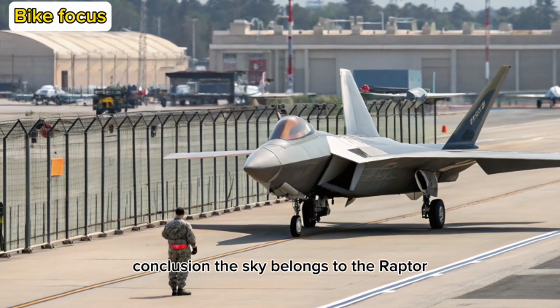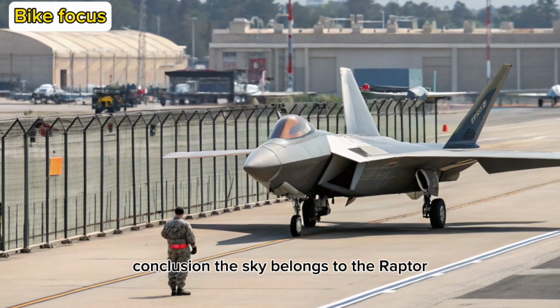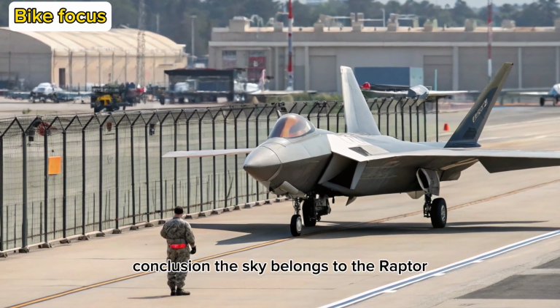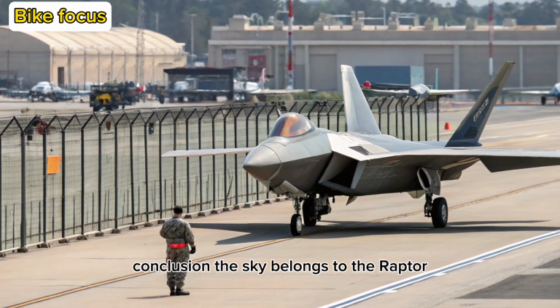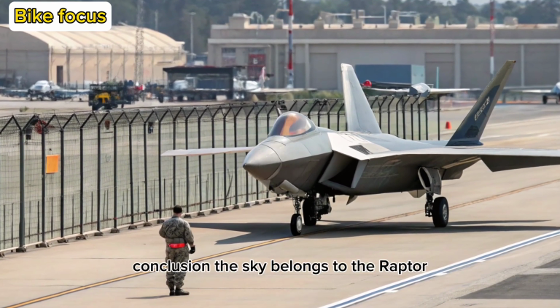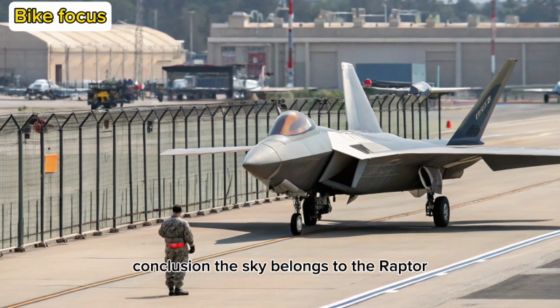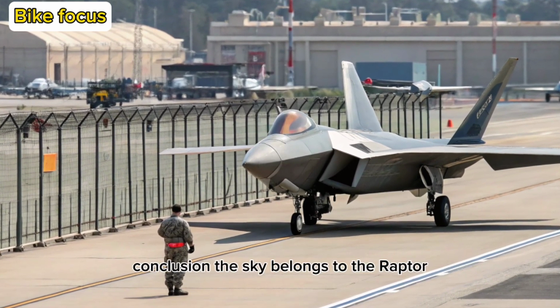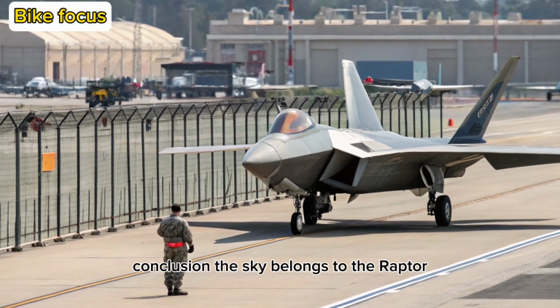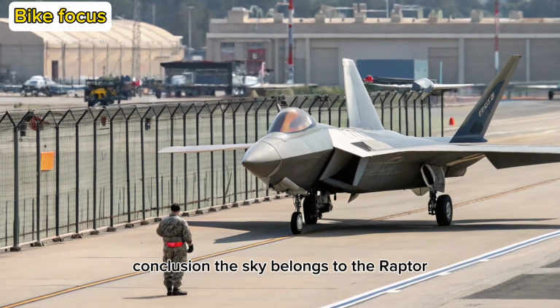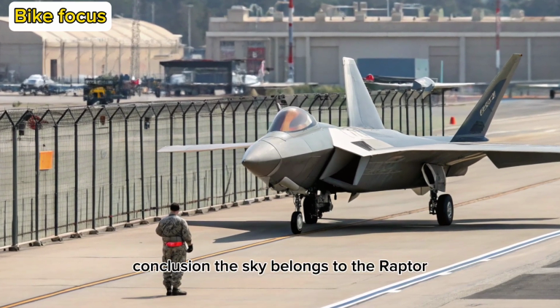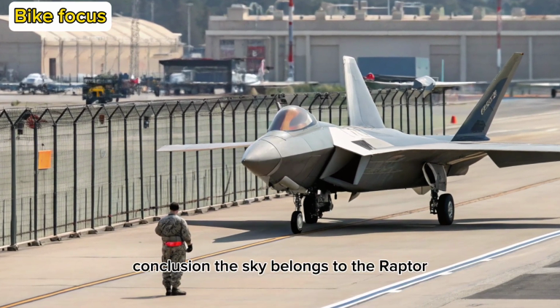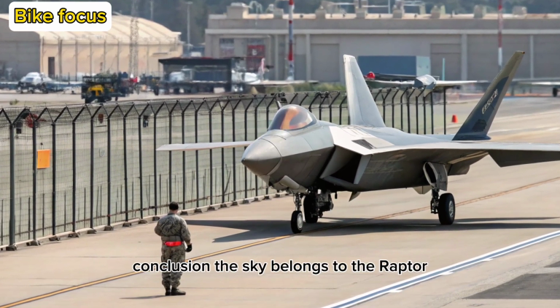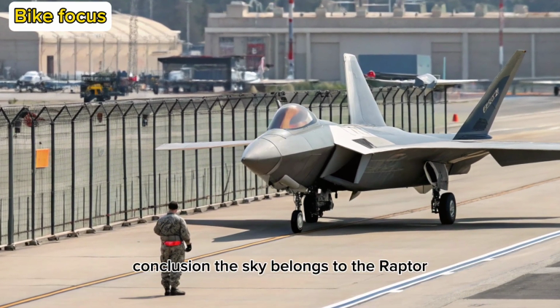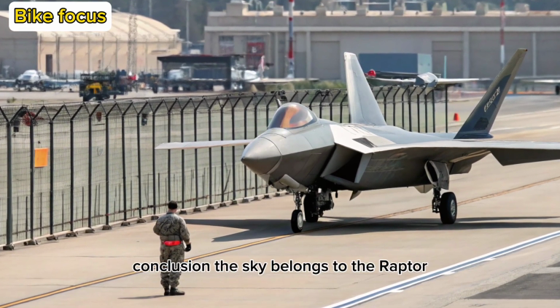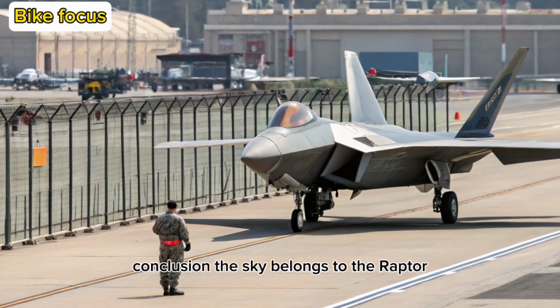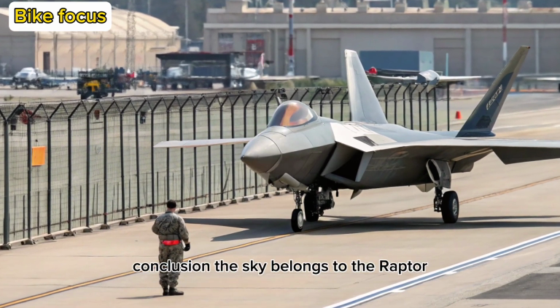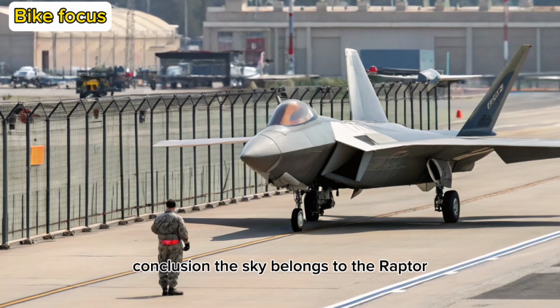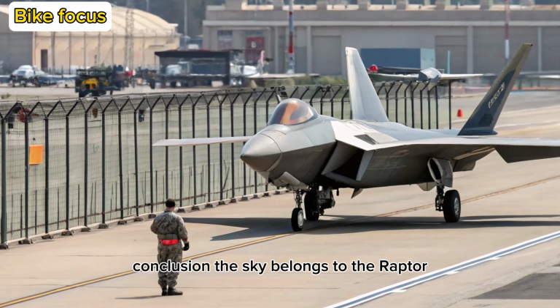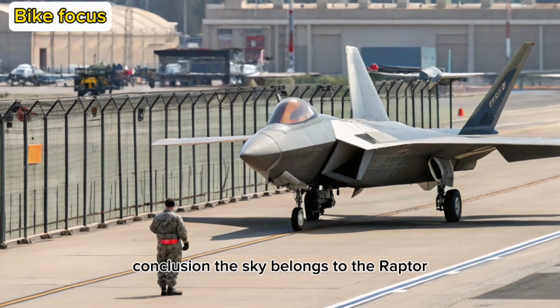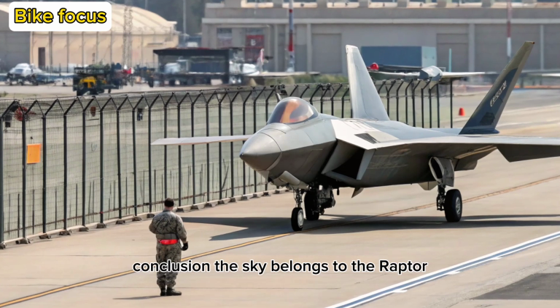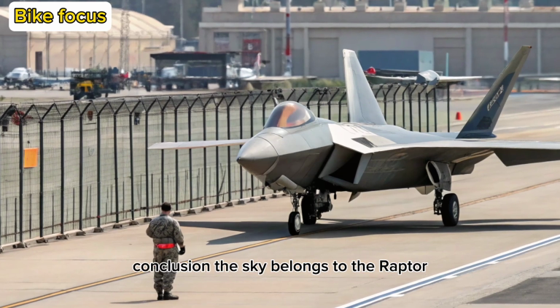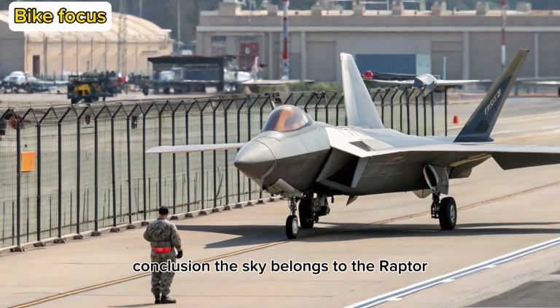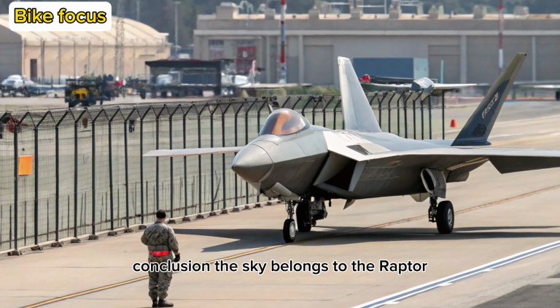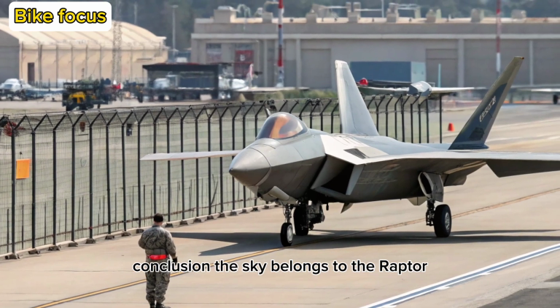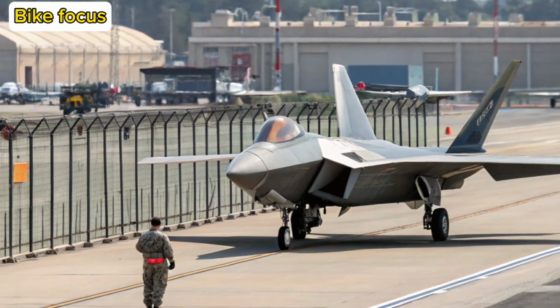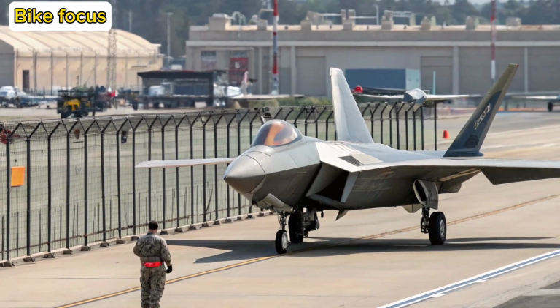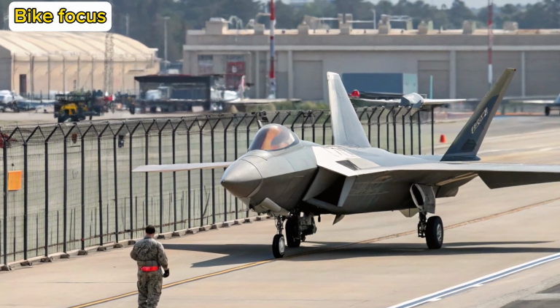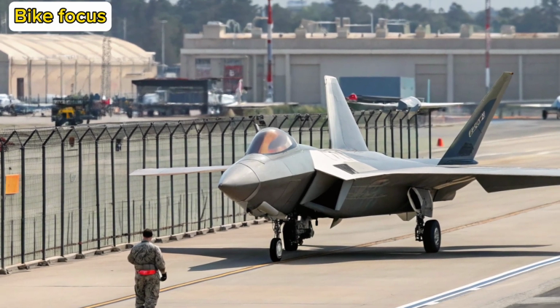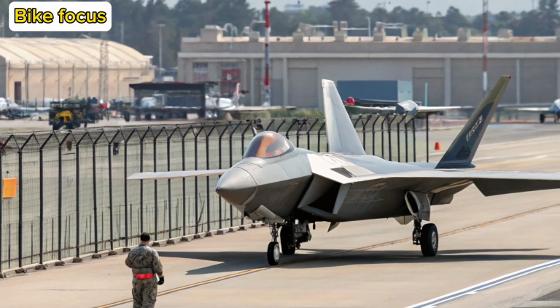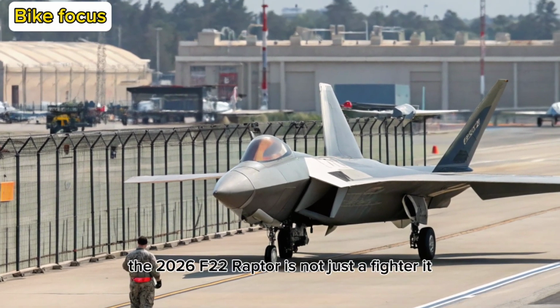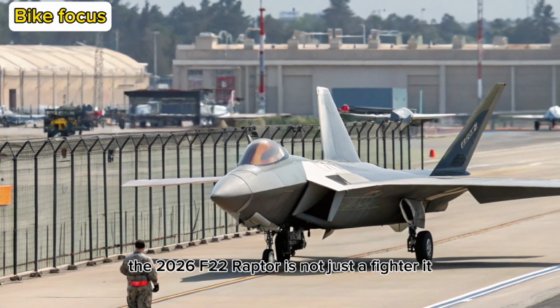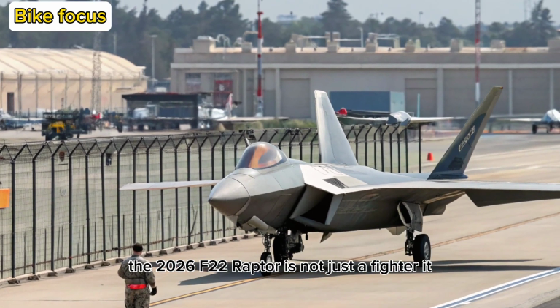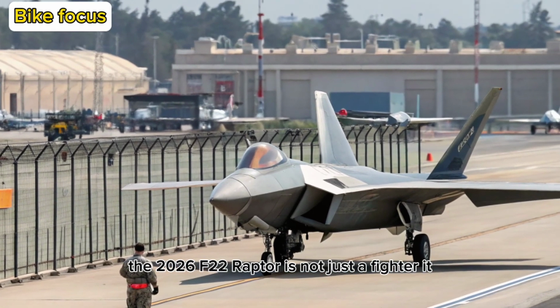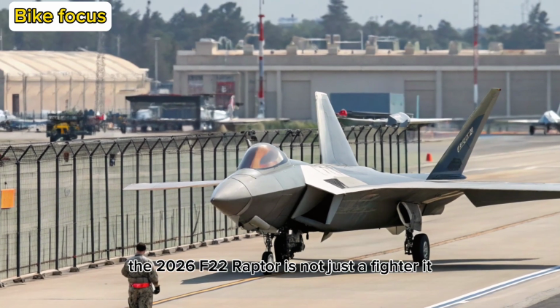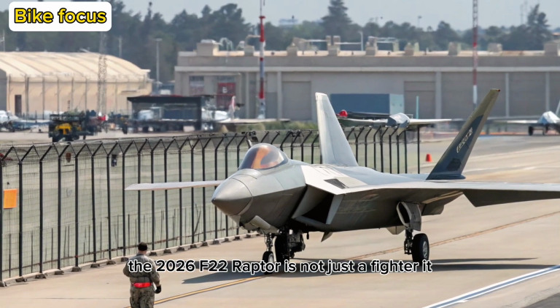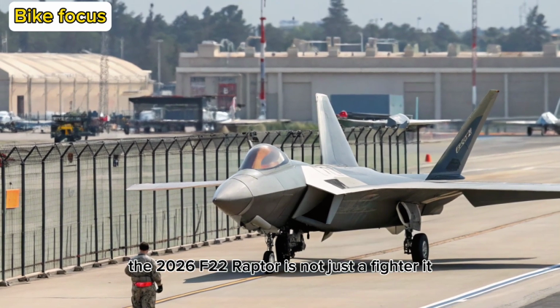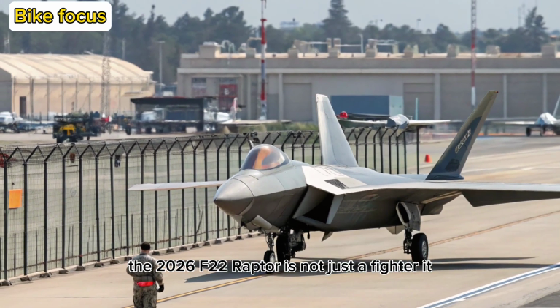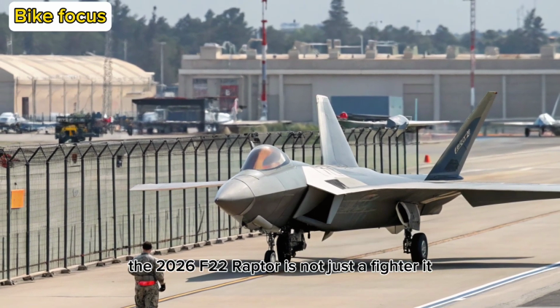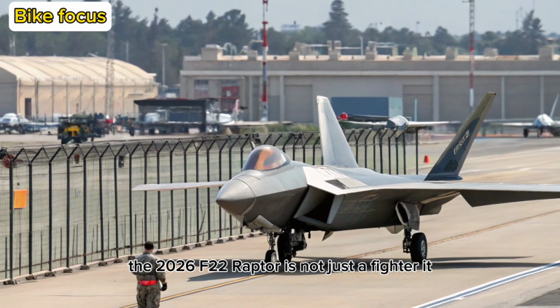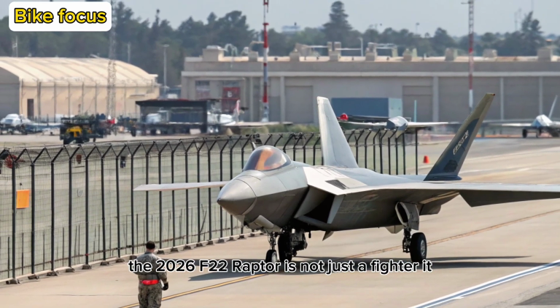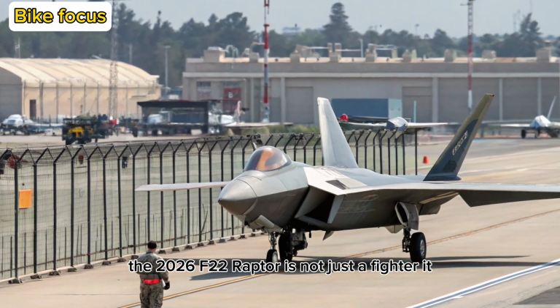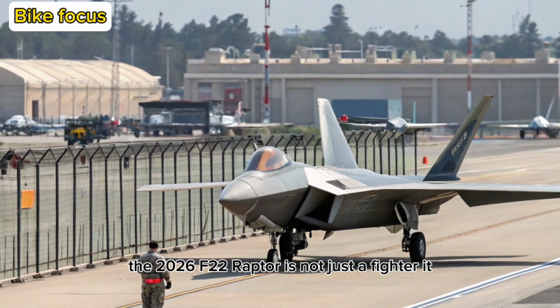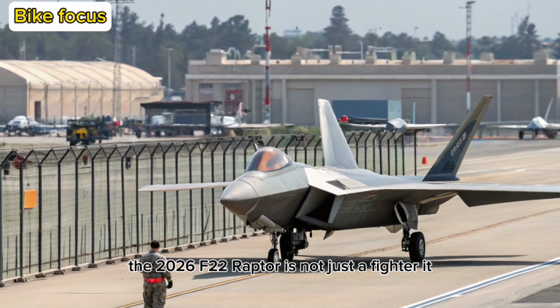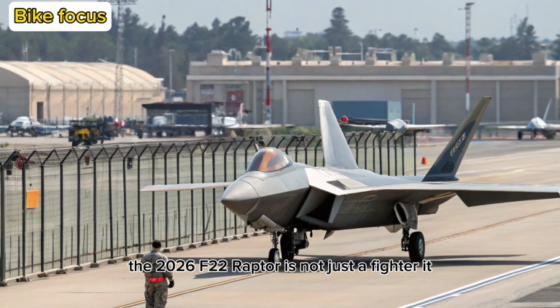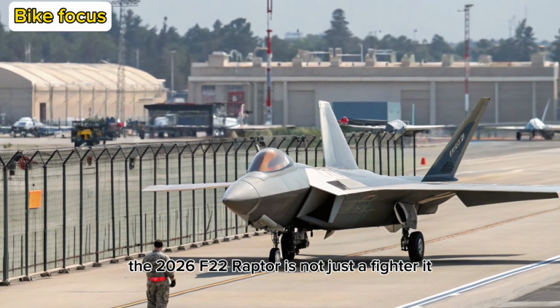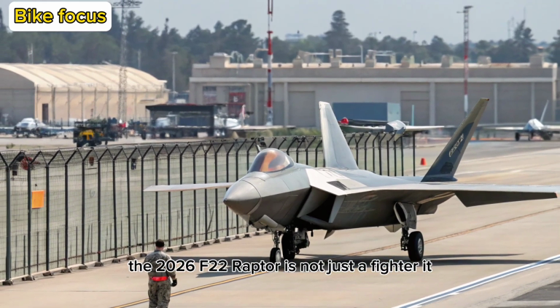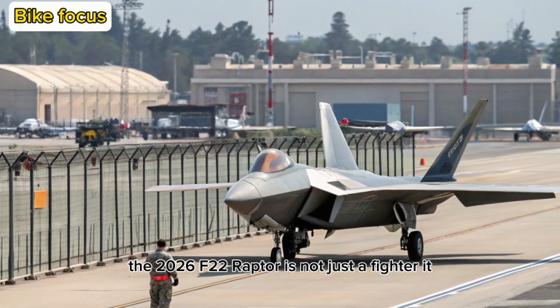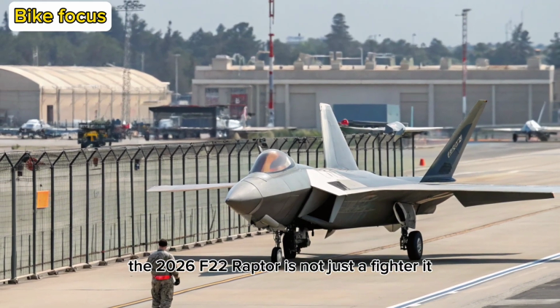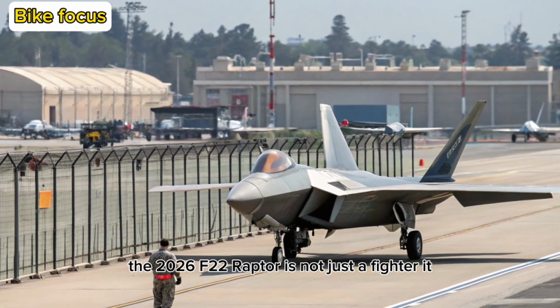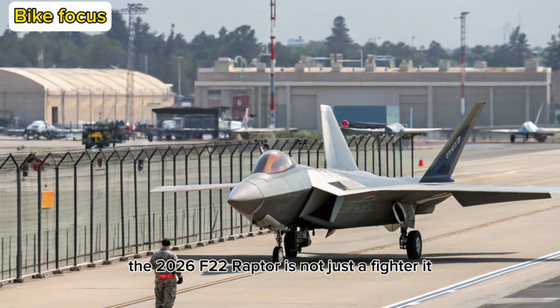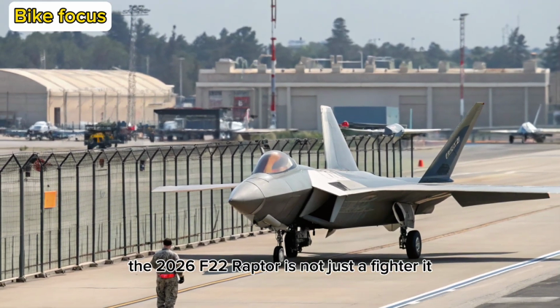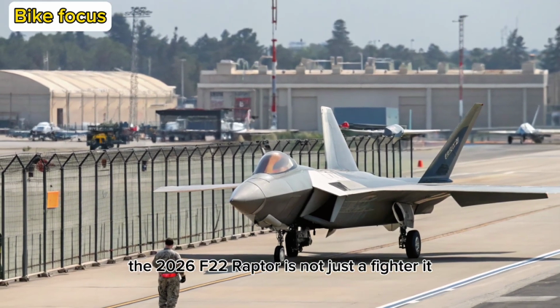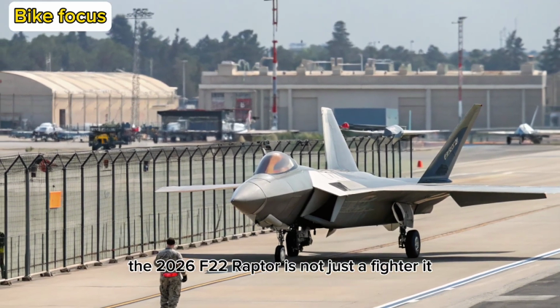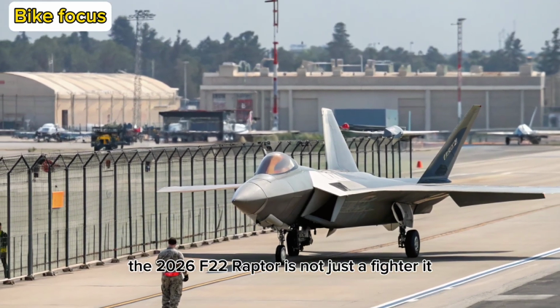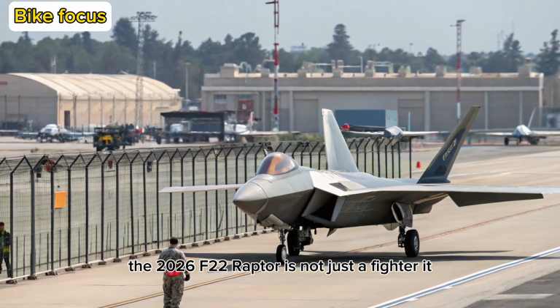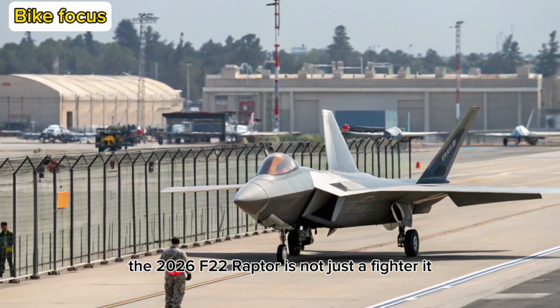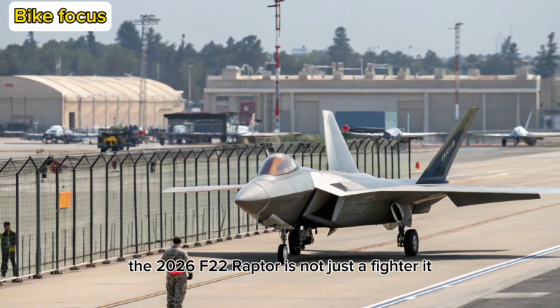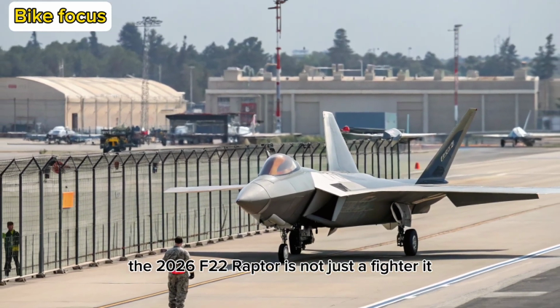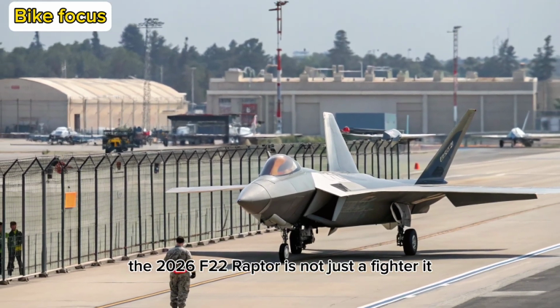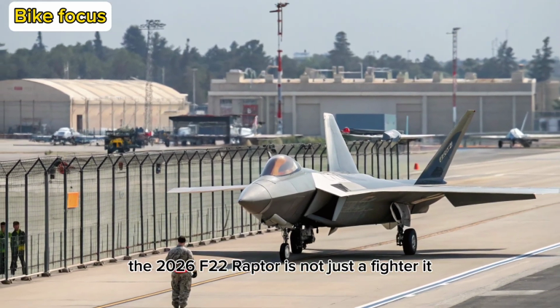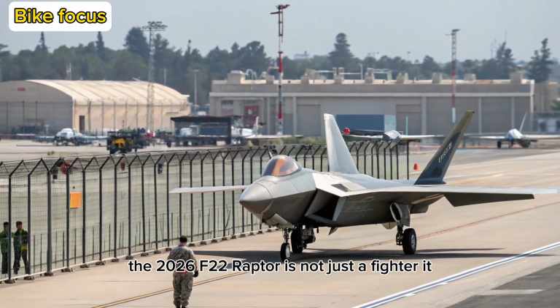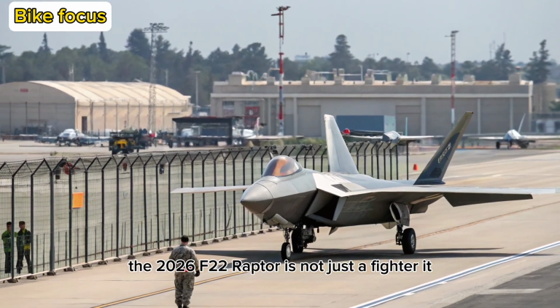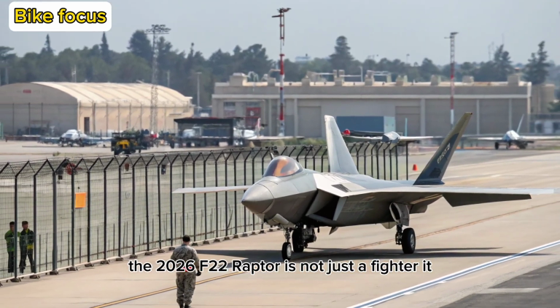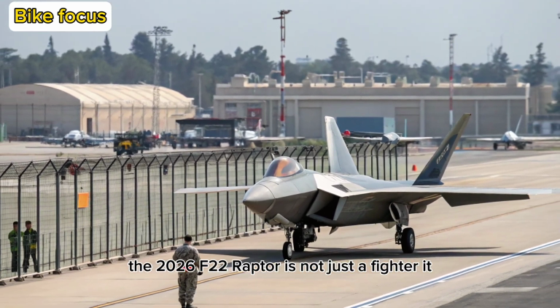The sky belongs to the Raptor. The 2026 F-22 Raptor is not just a fighter — it is a statement of American air dominance redefined for the modern era.